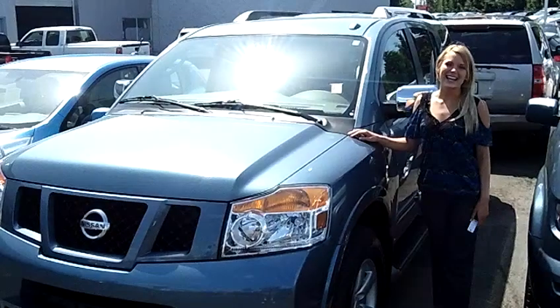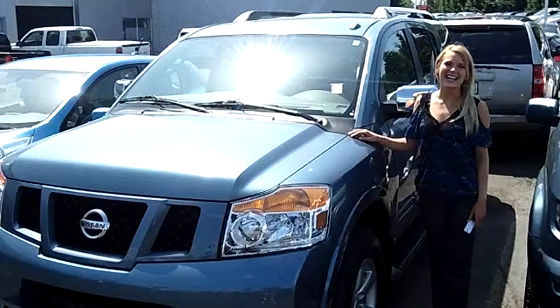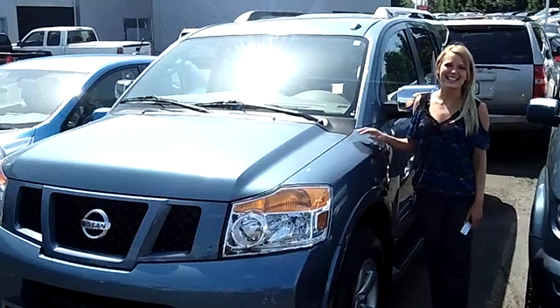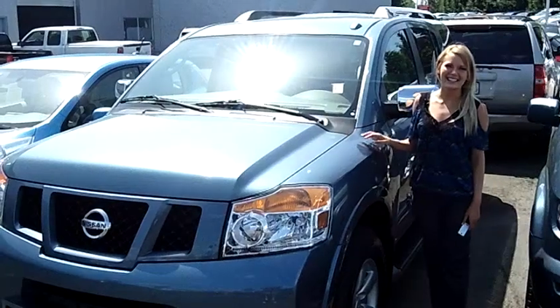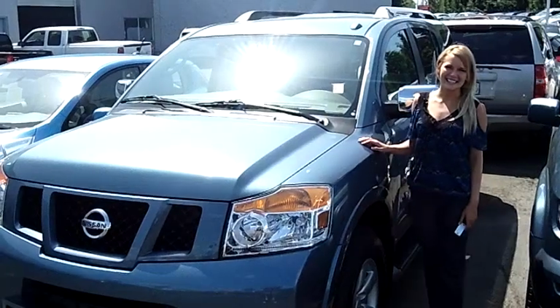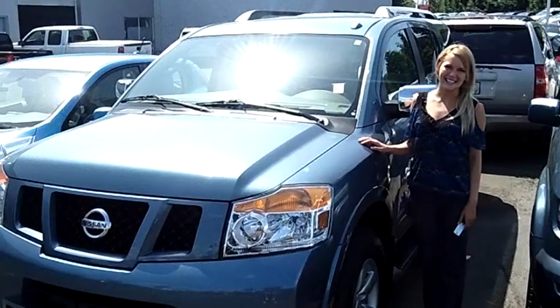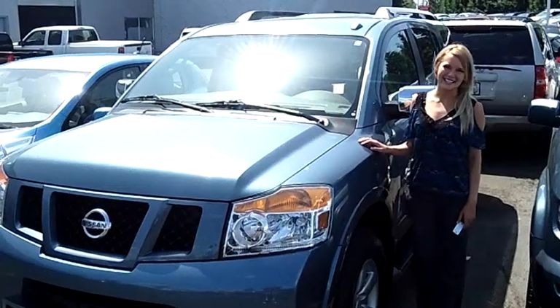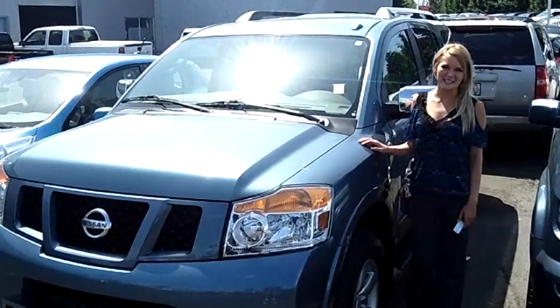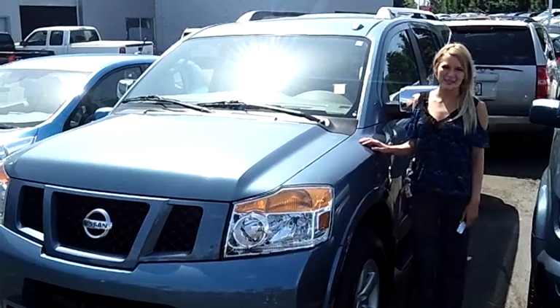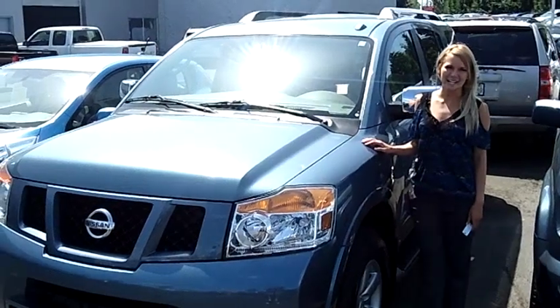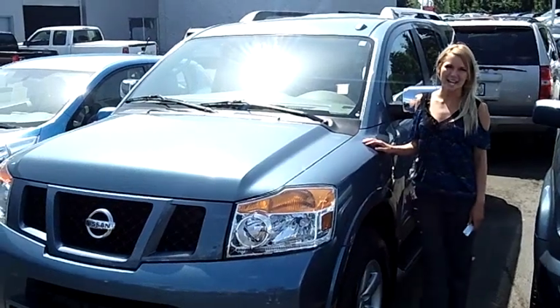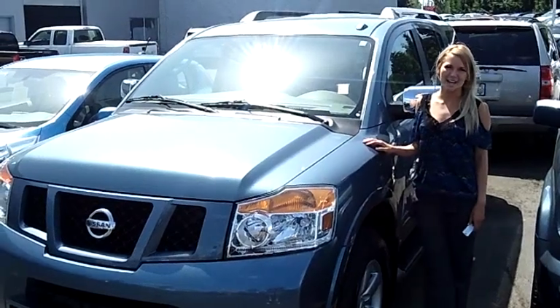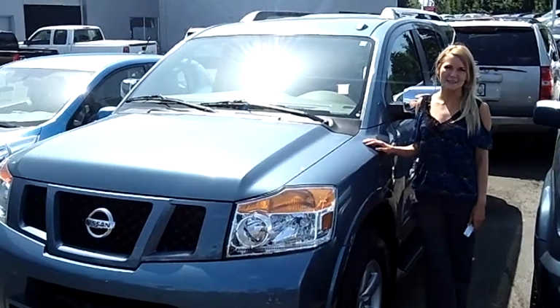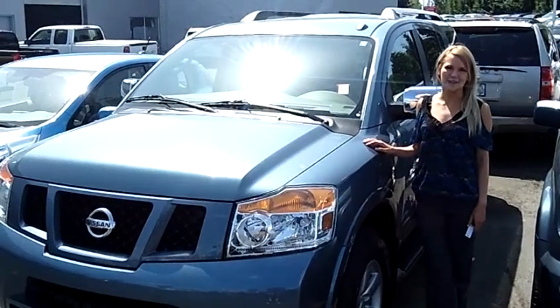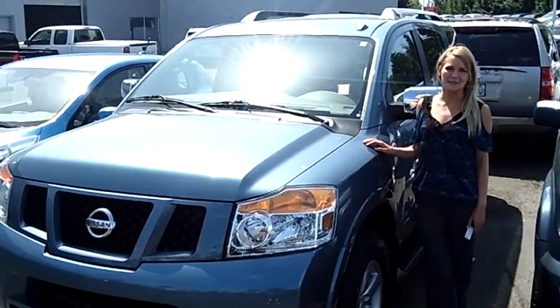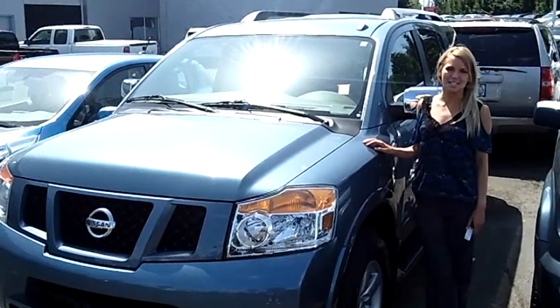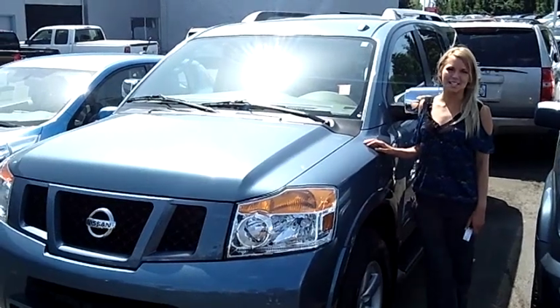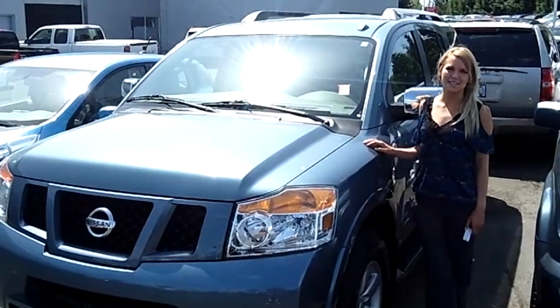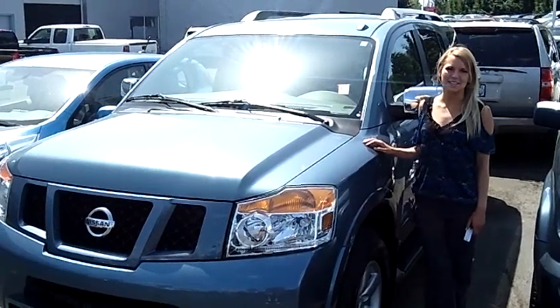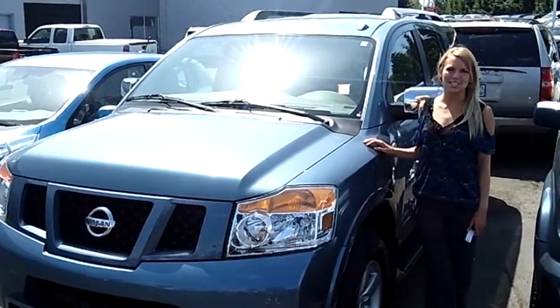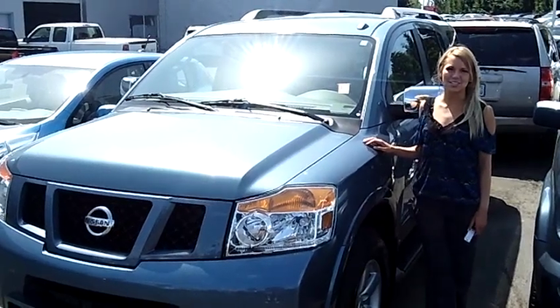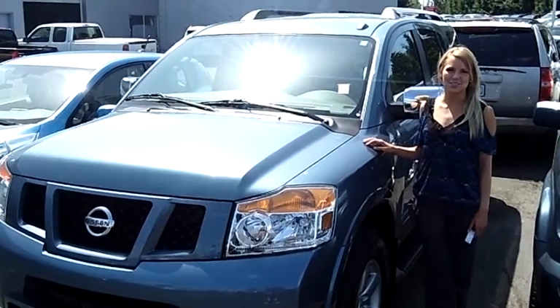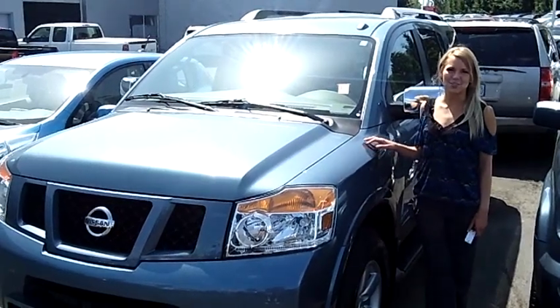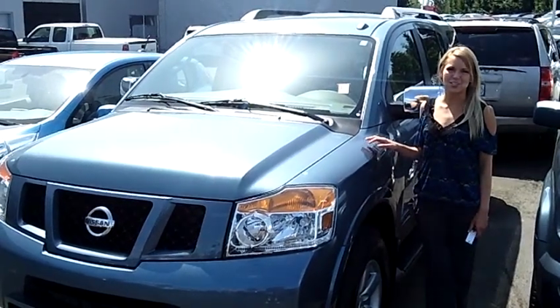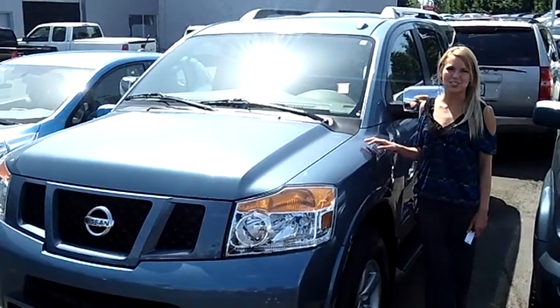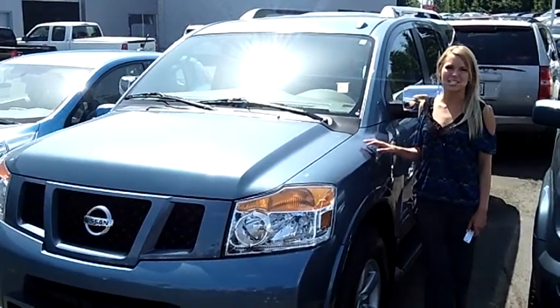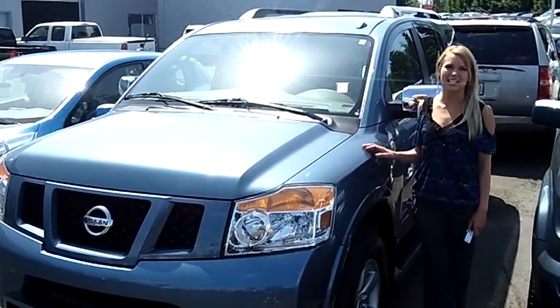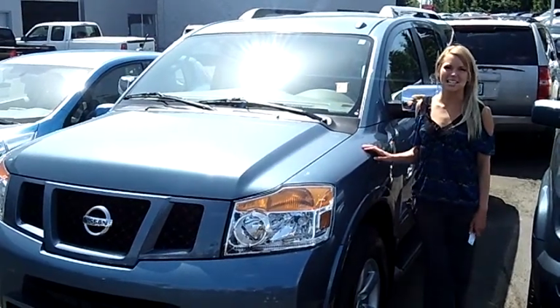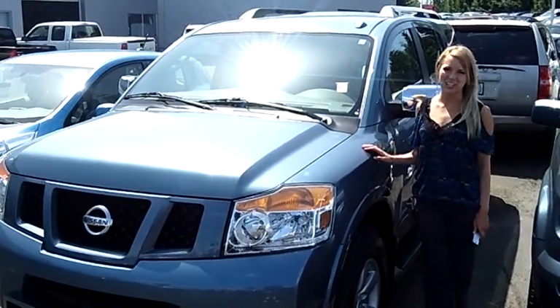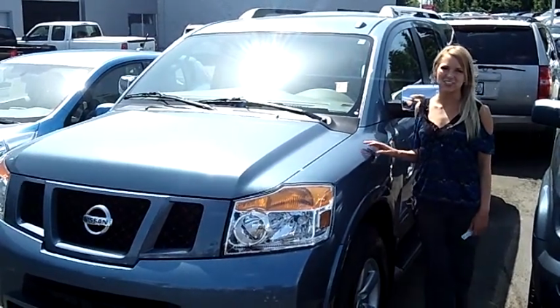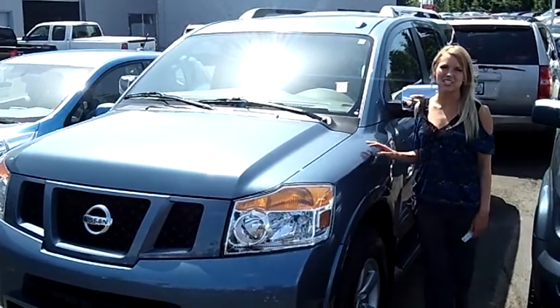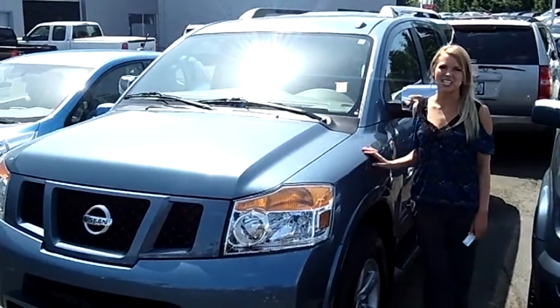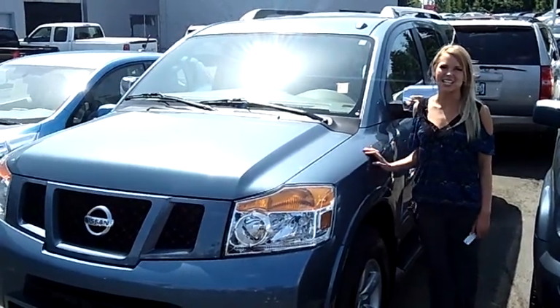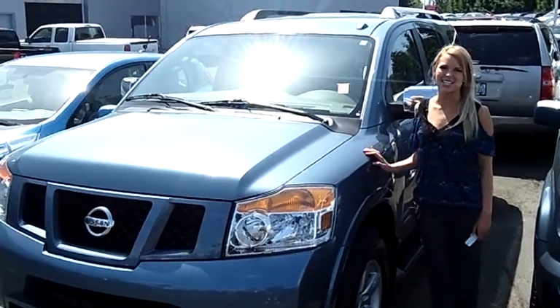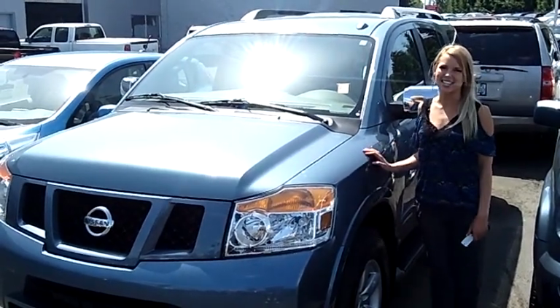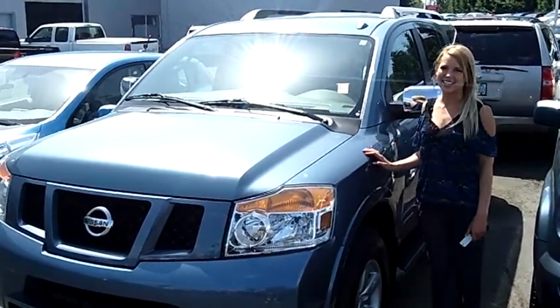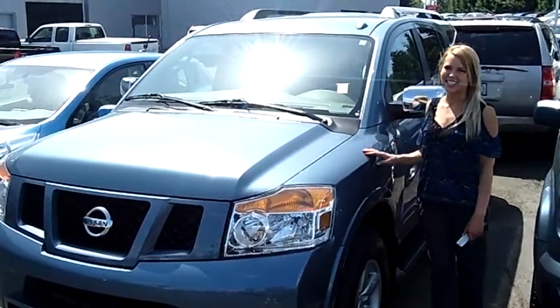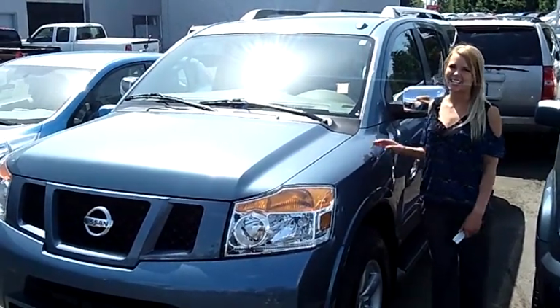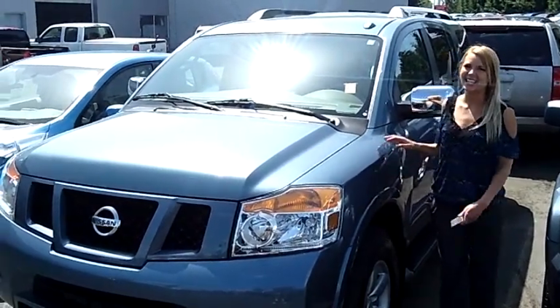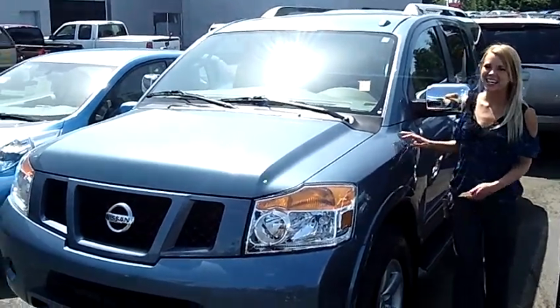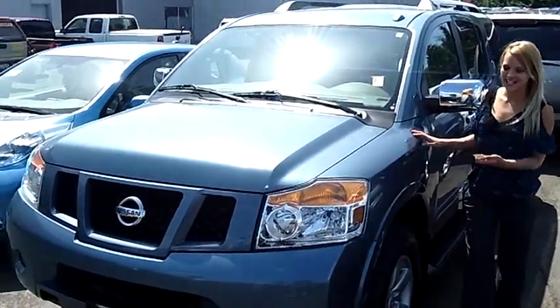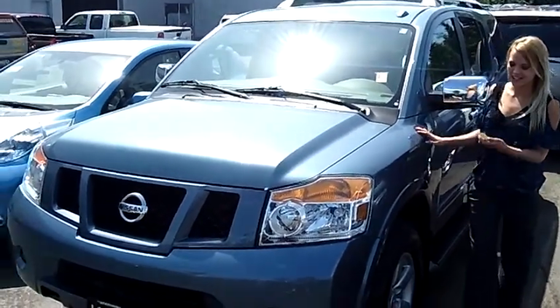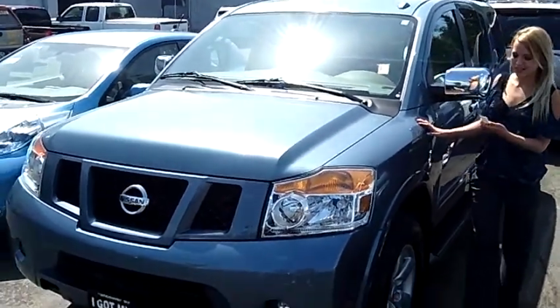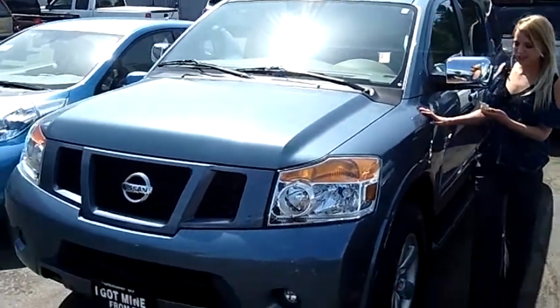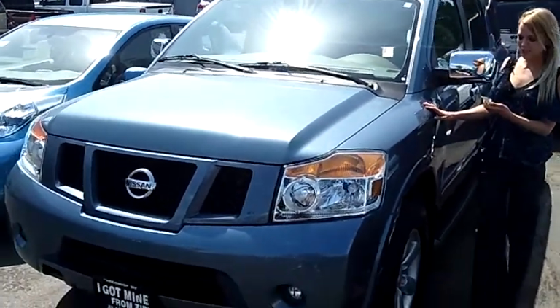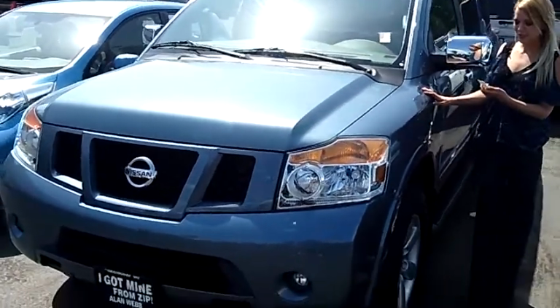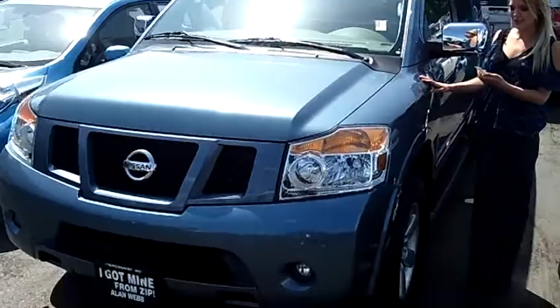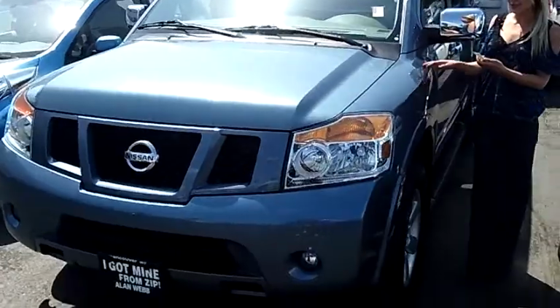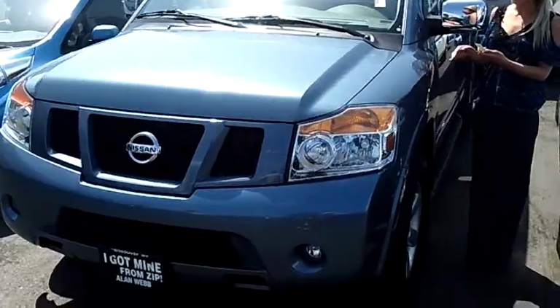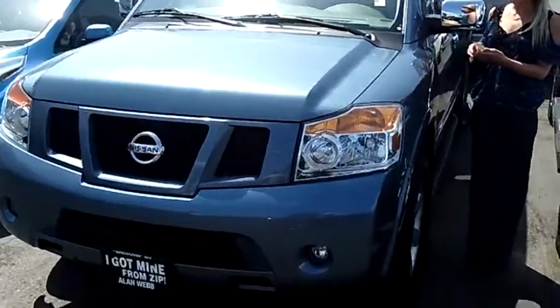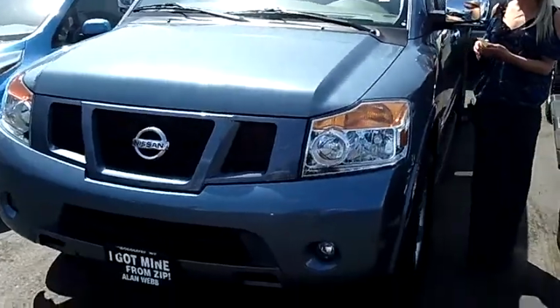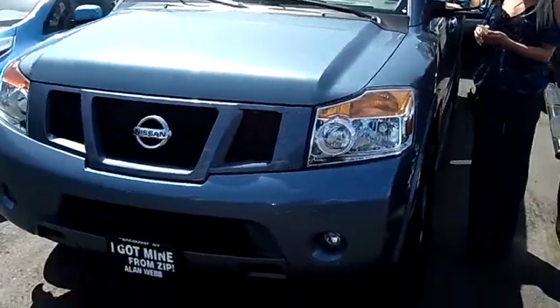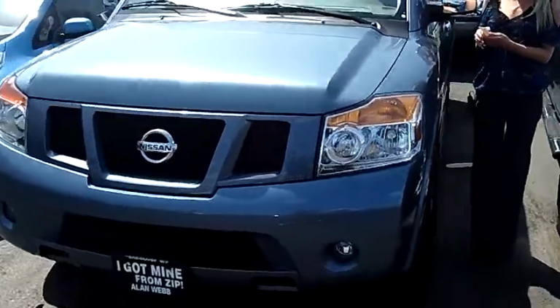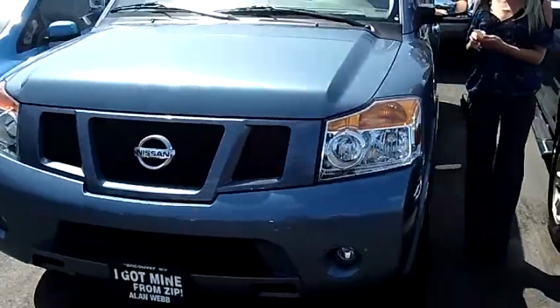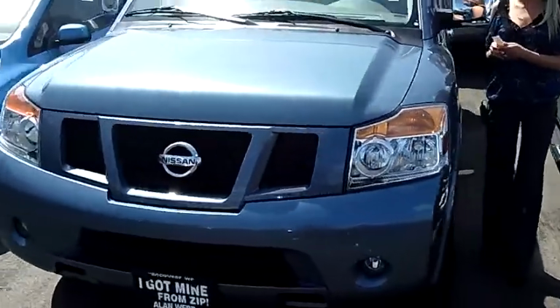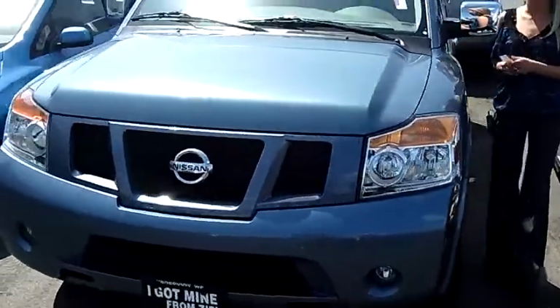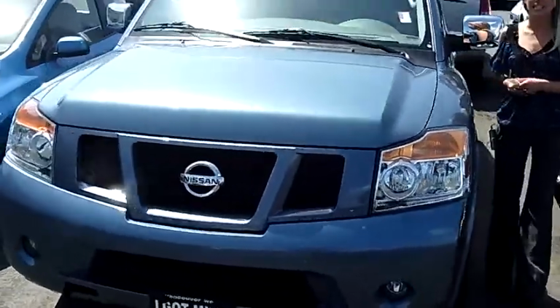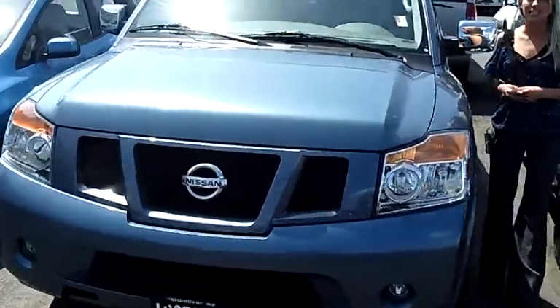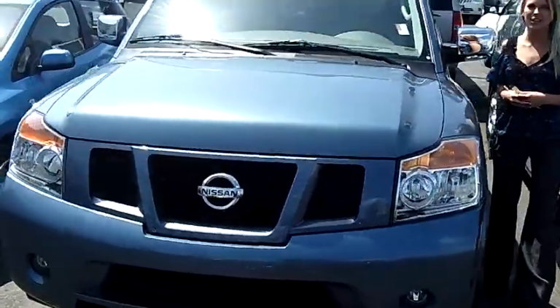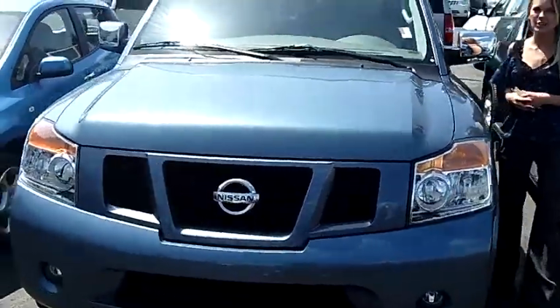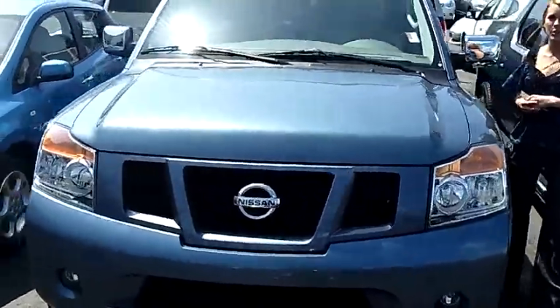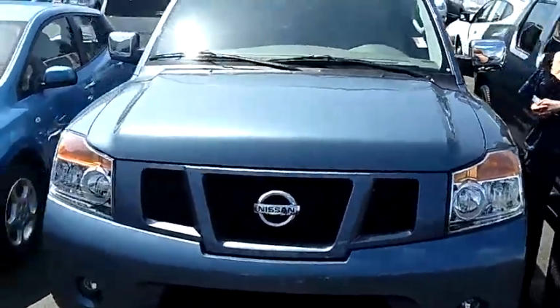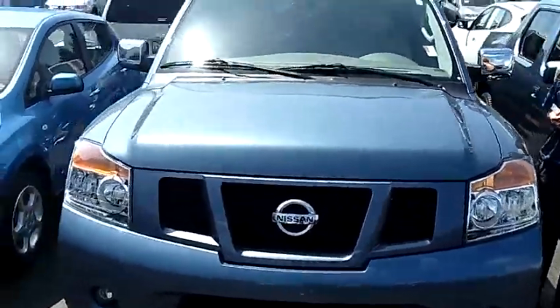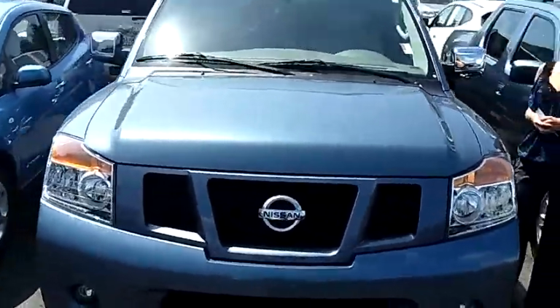Hi, this is Lacey. I'm here at Allen Webb Nissan in Vancouver, Washington. Thanks for clicking on that link. This is your virtual tour of the 2011 Nissan Armada.